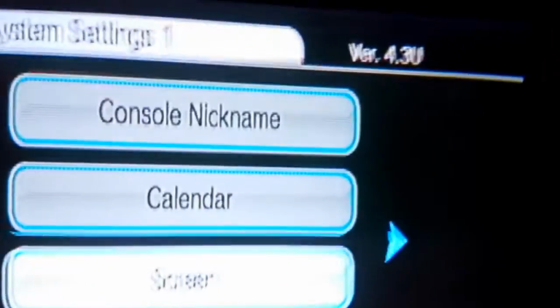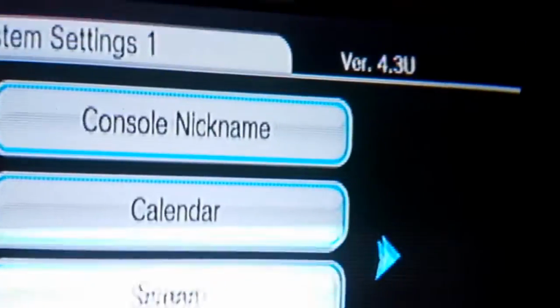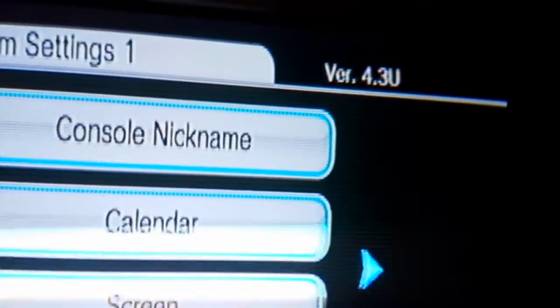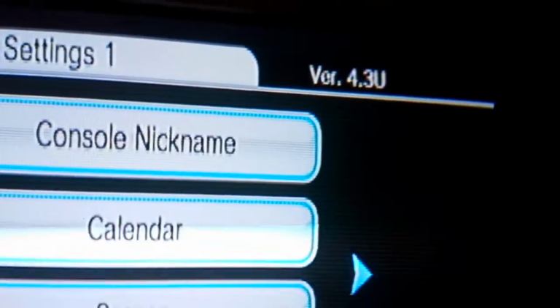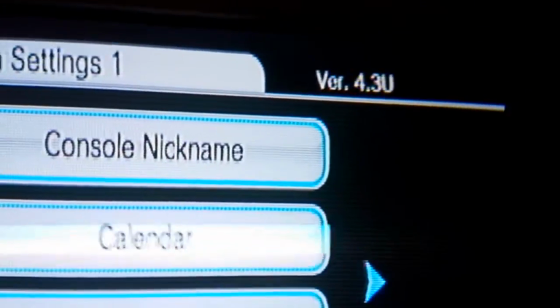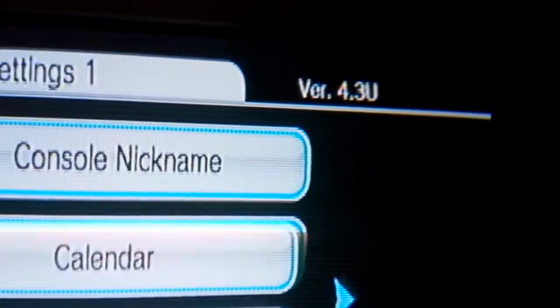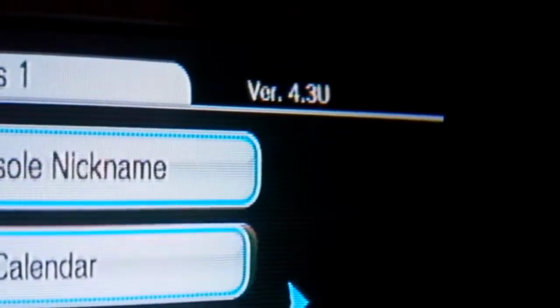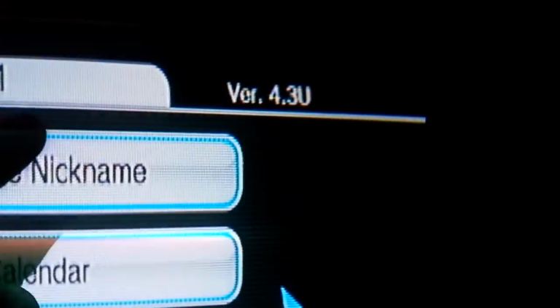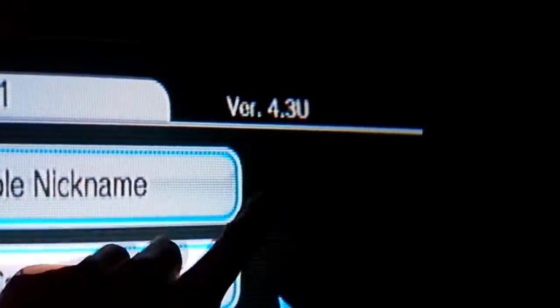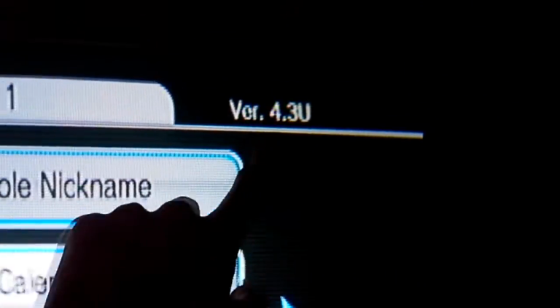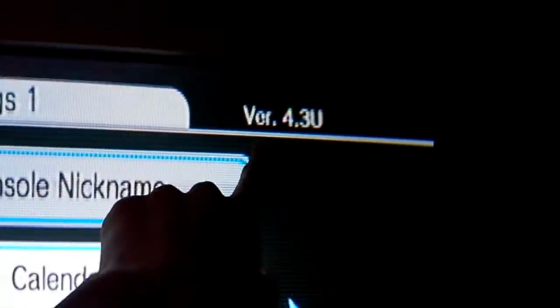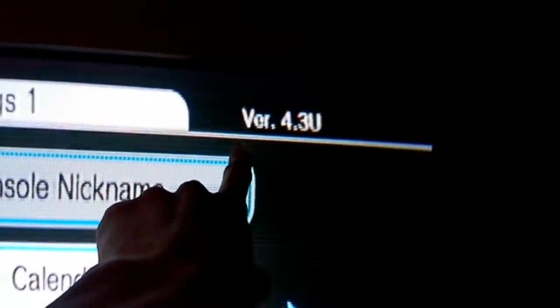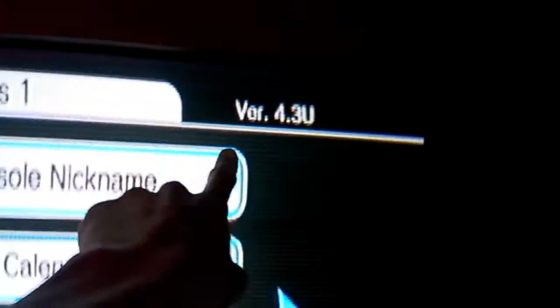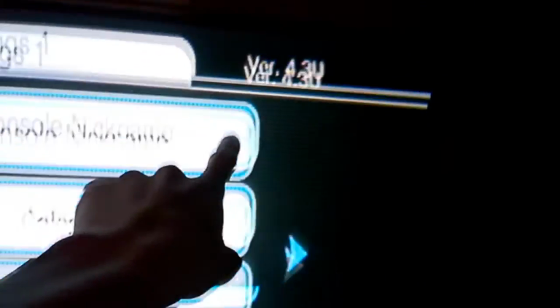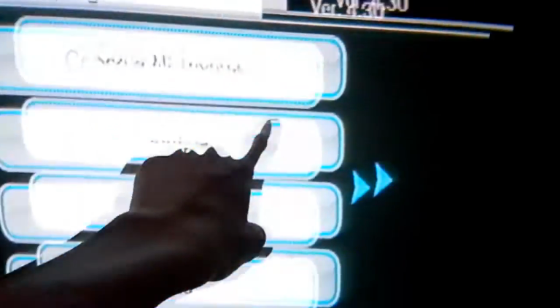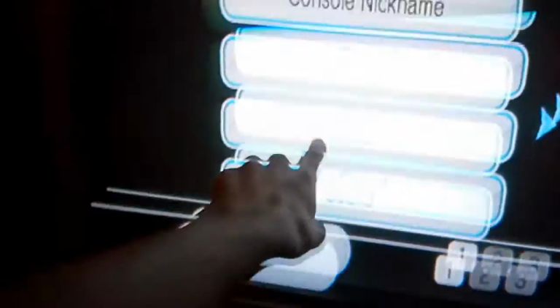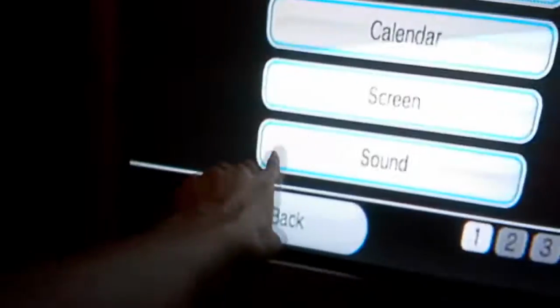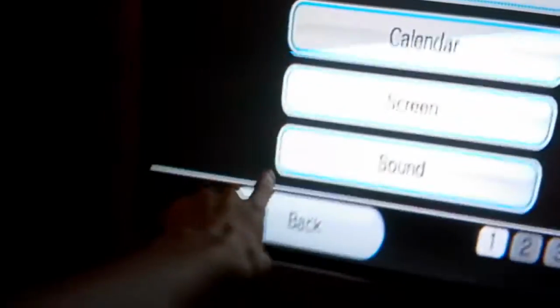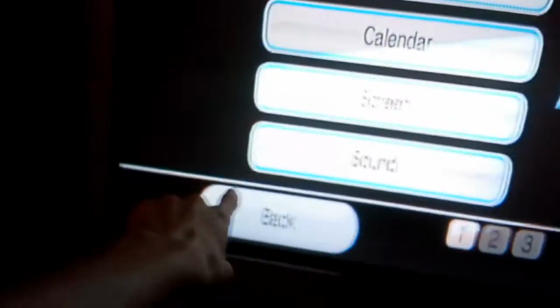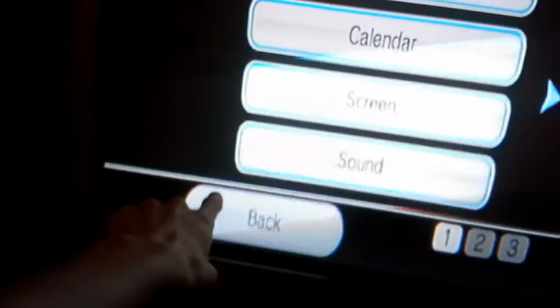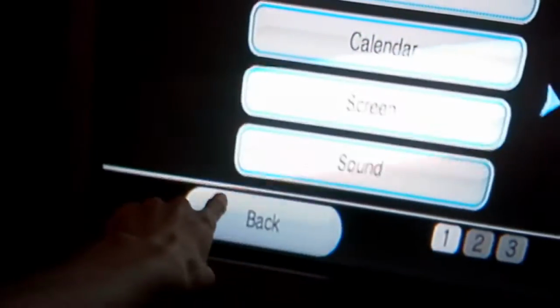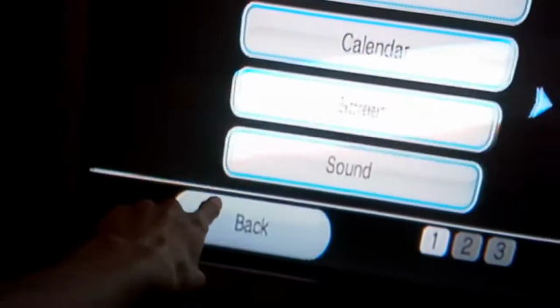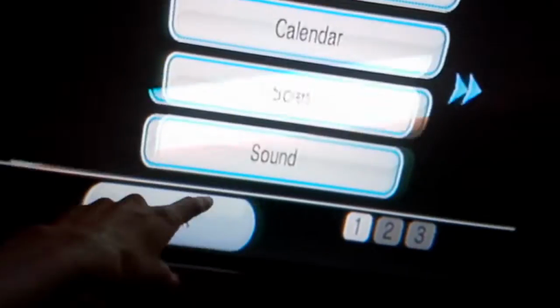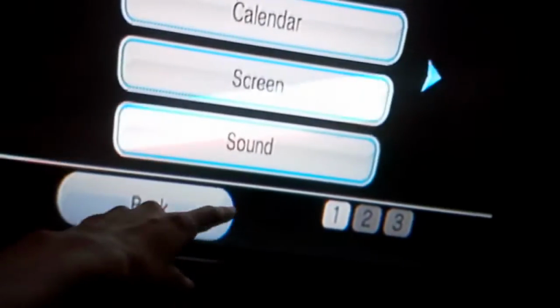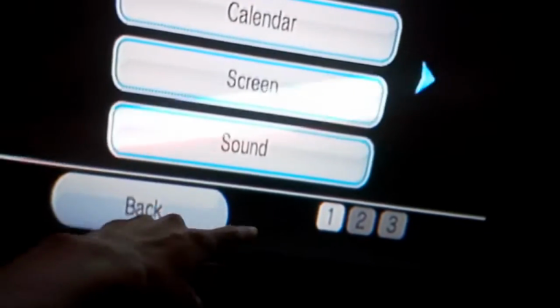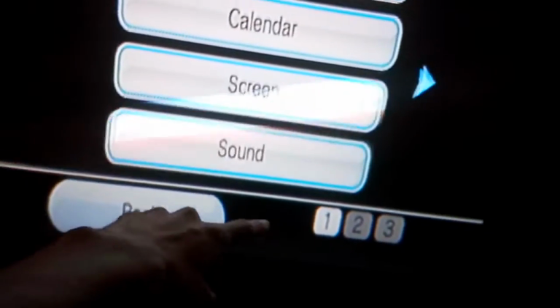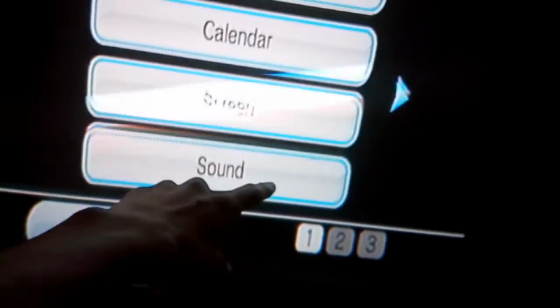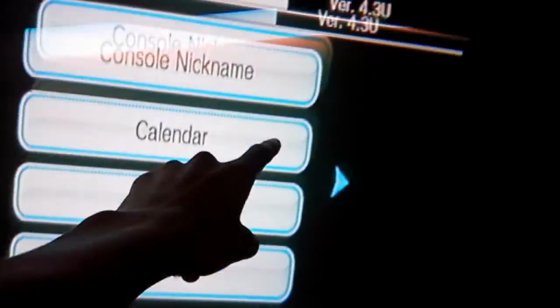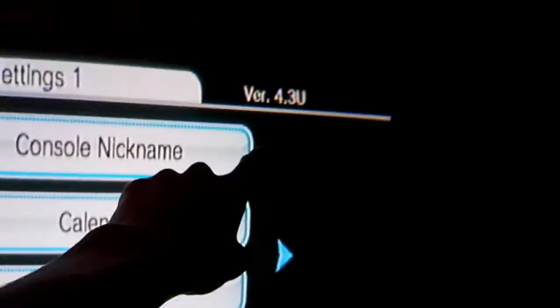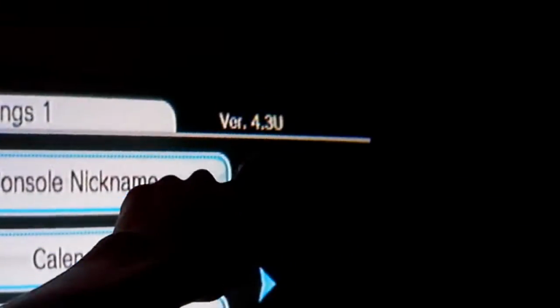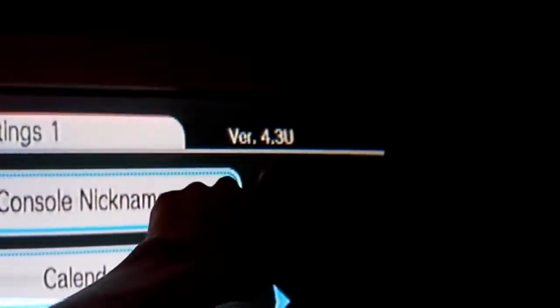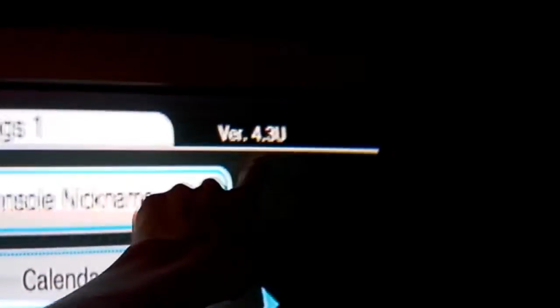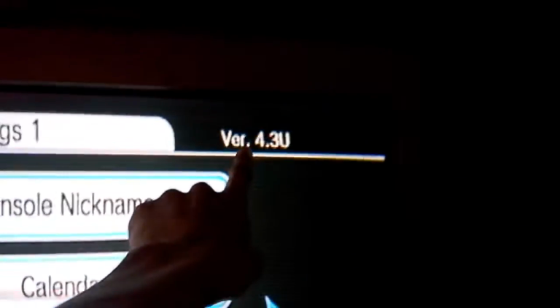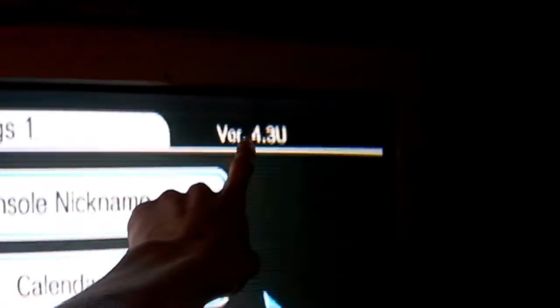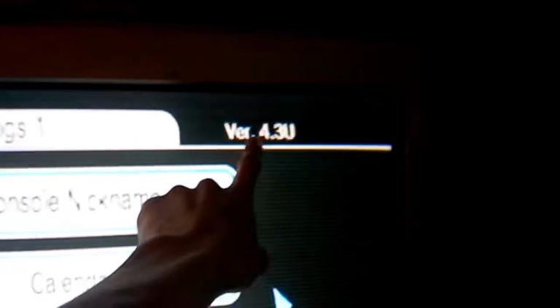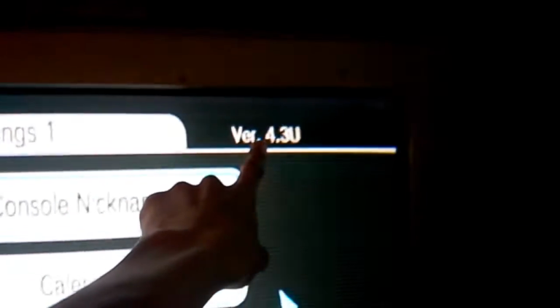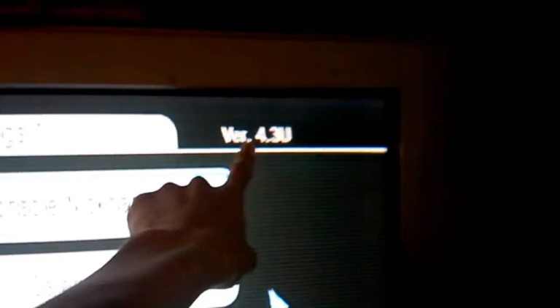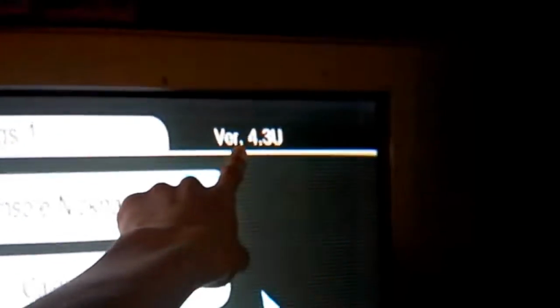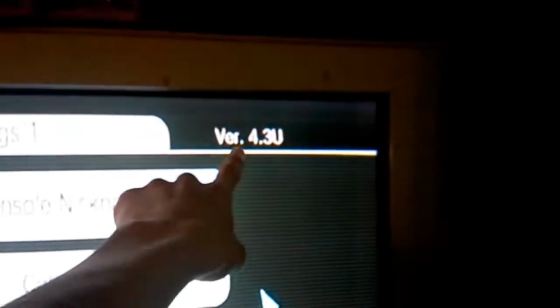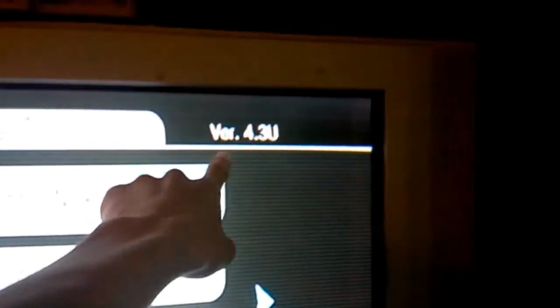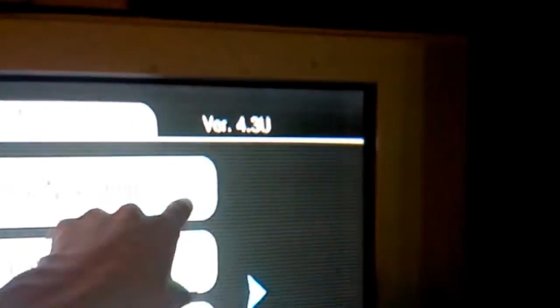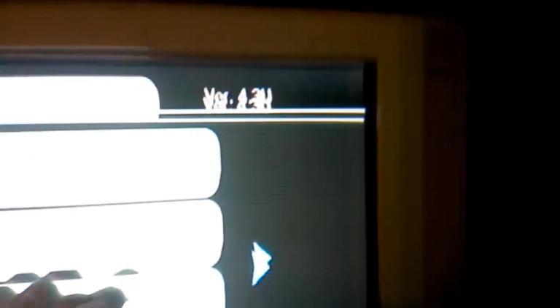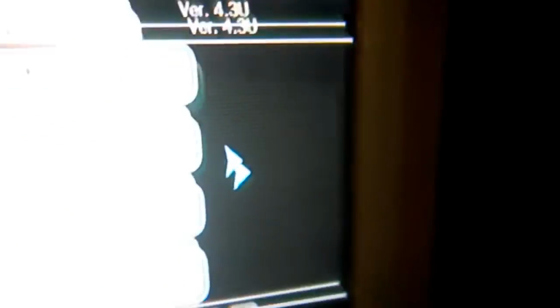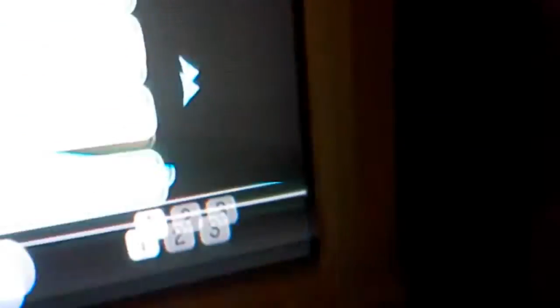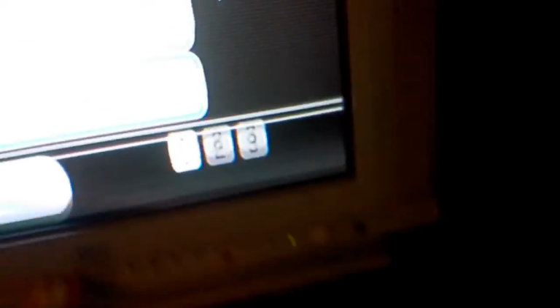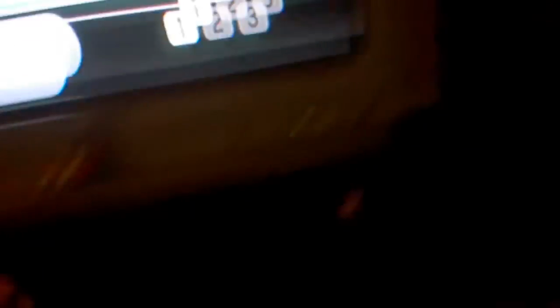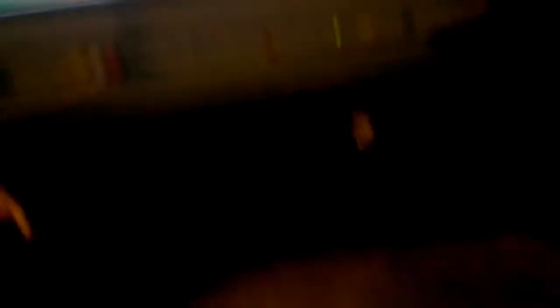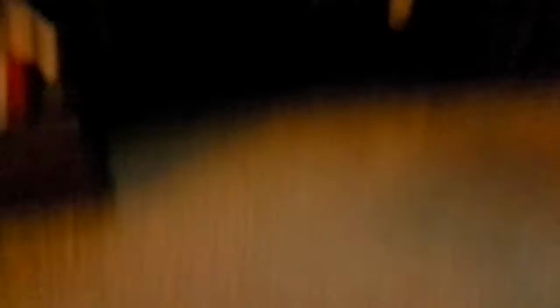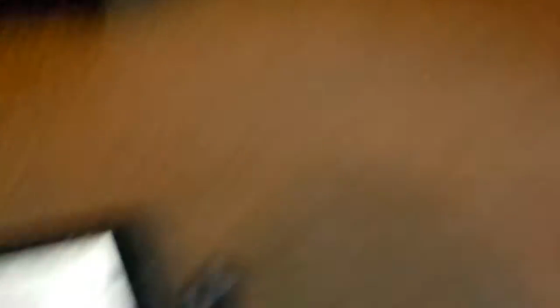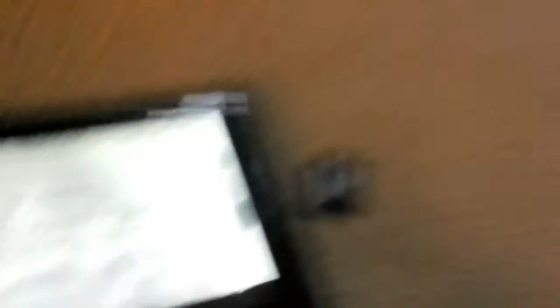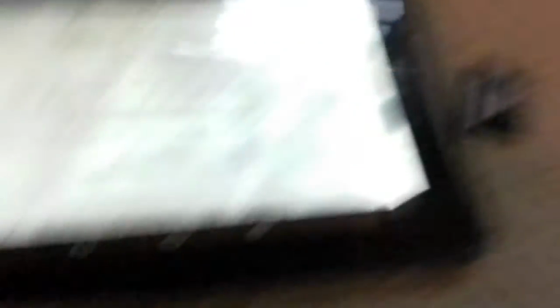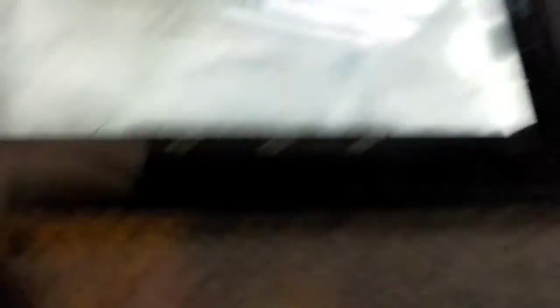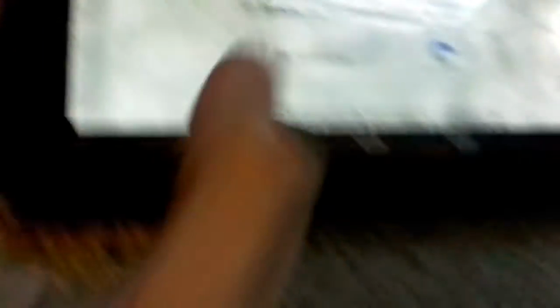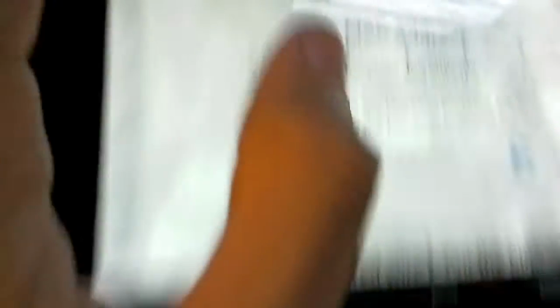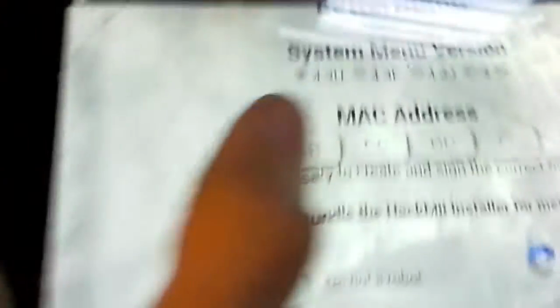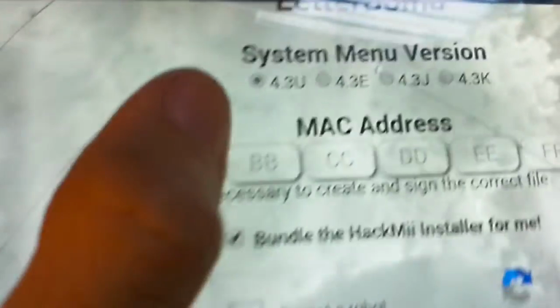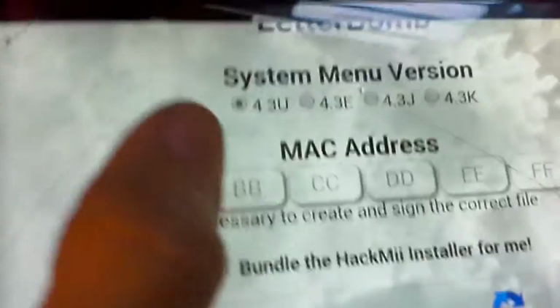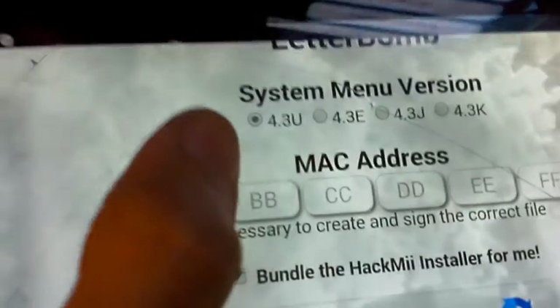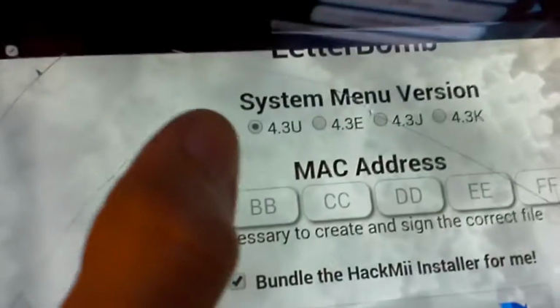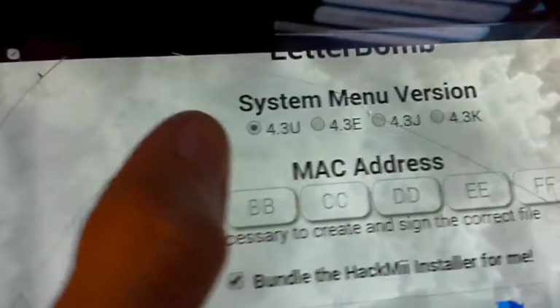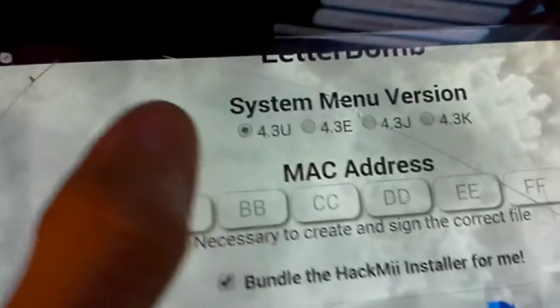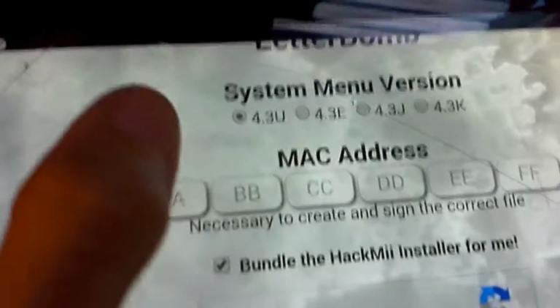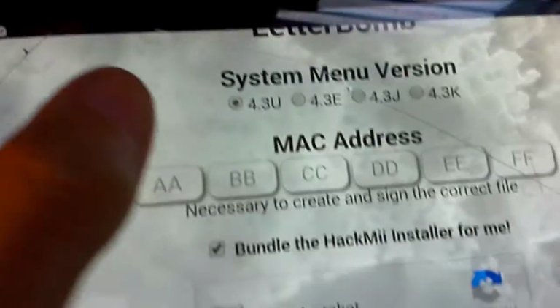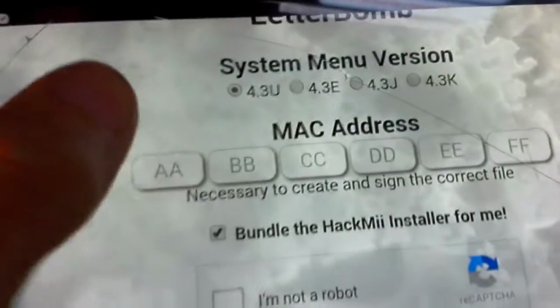When you're on the website, you need to see what version your Wii is and then select that version.